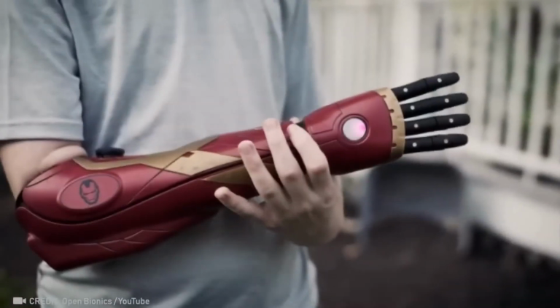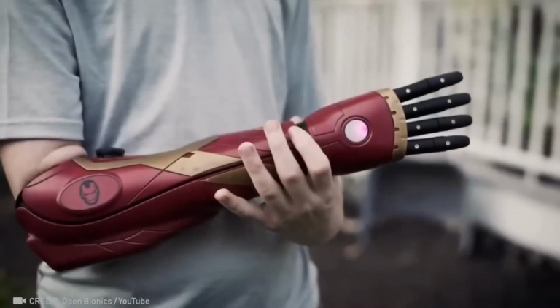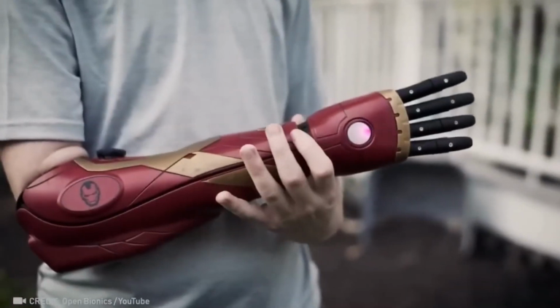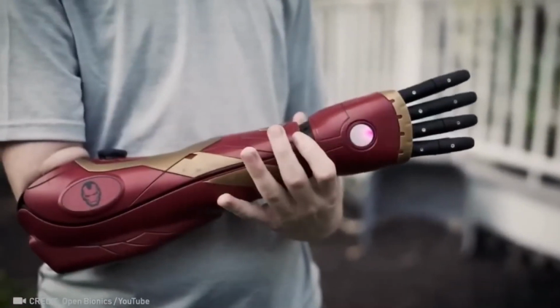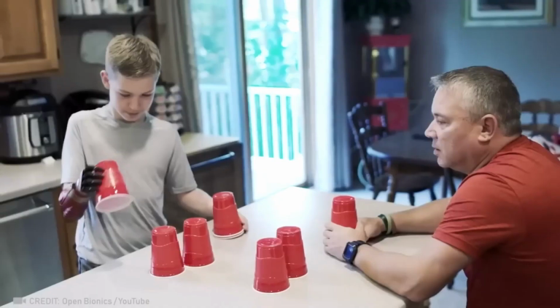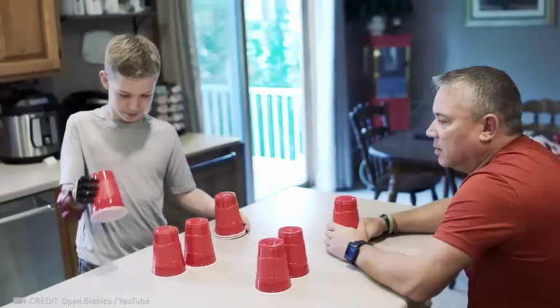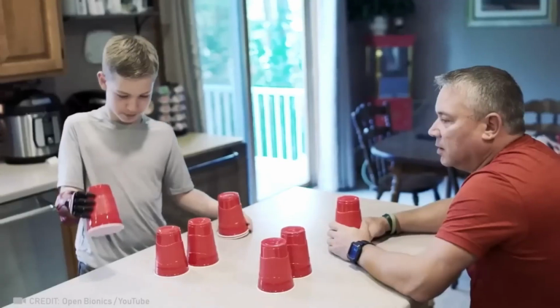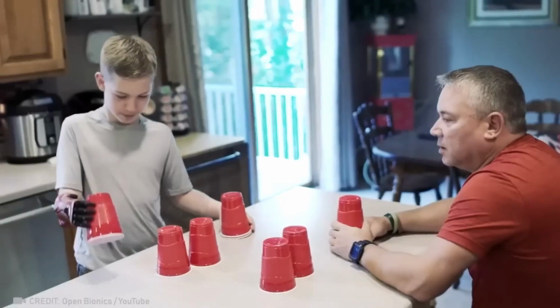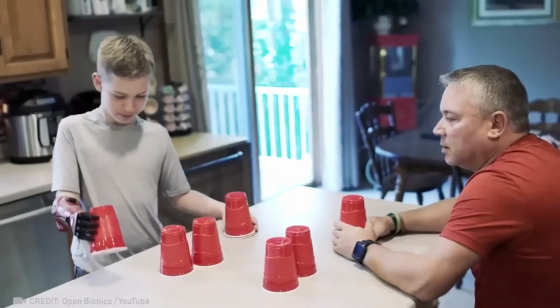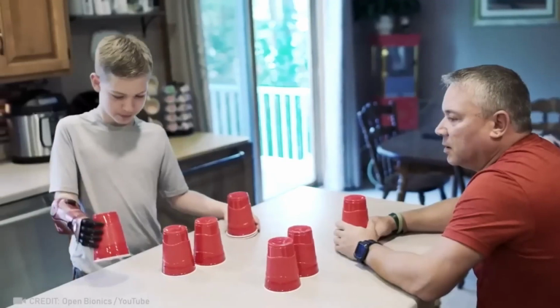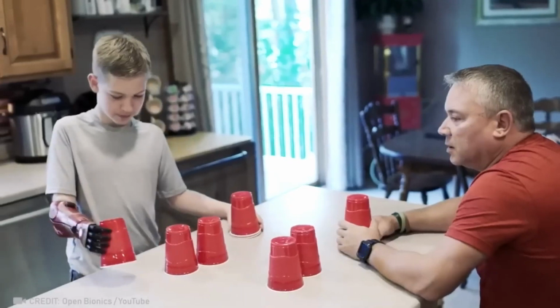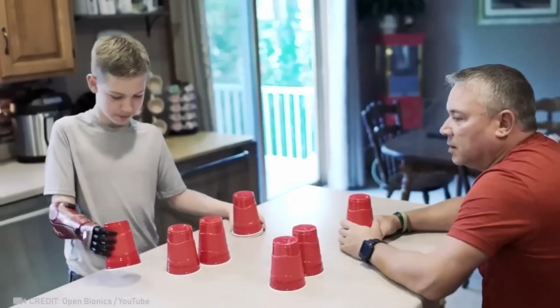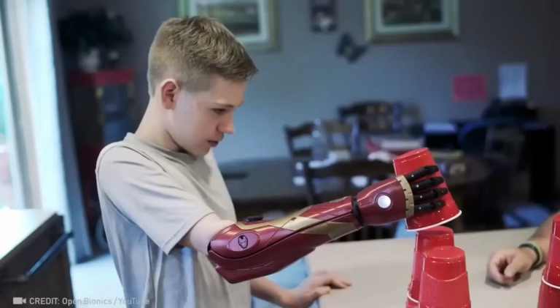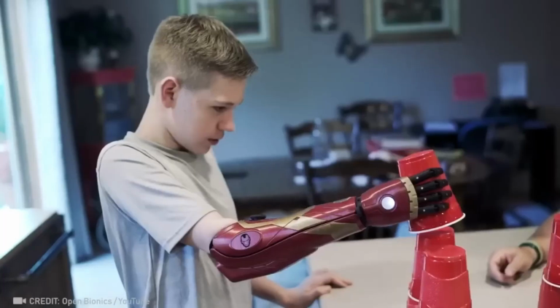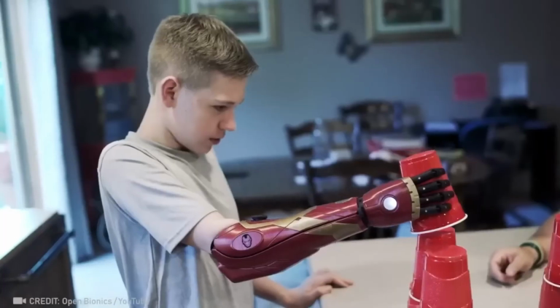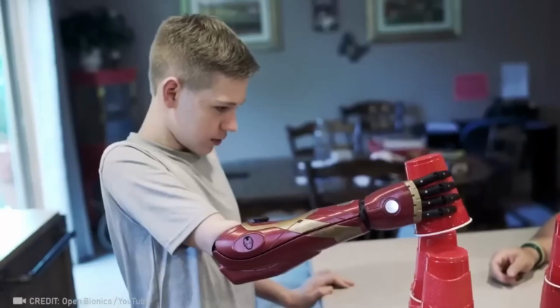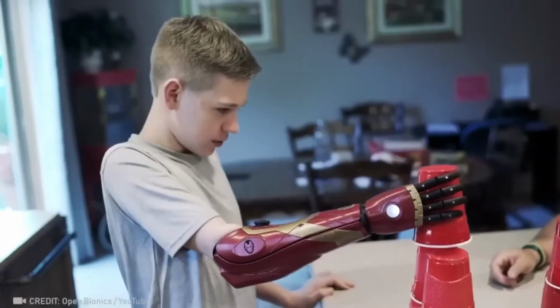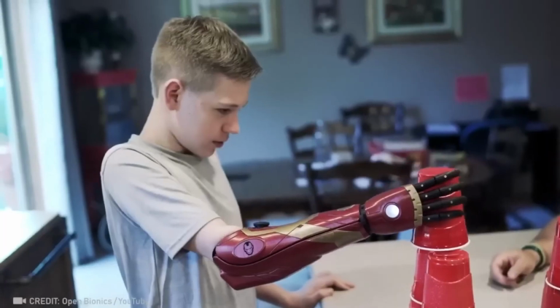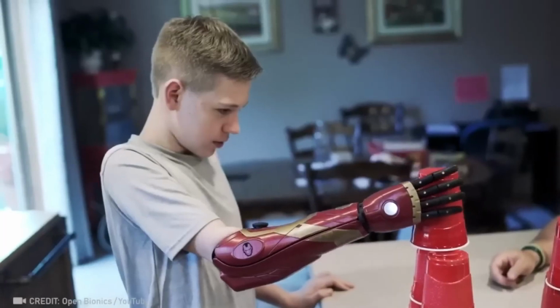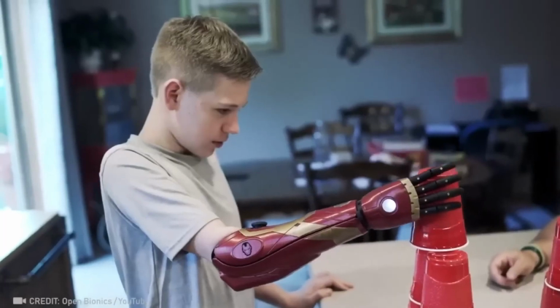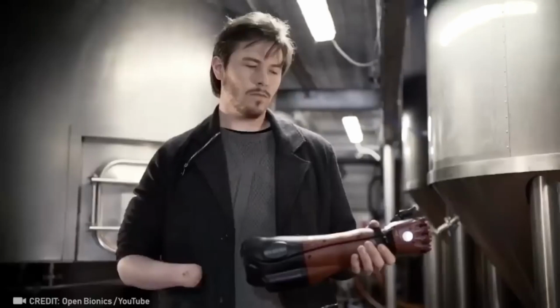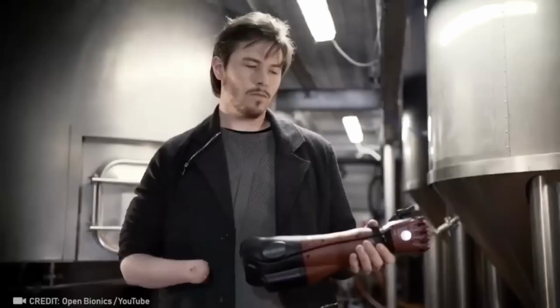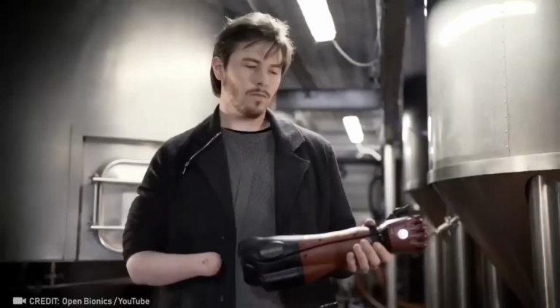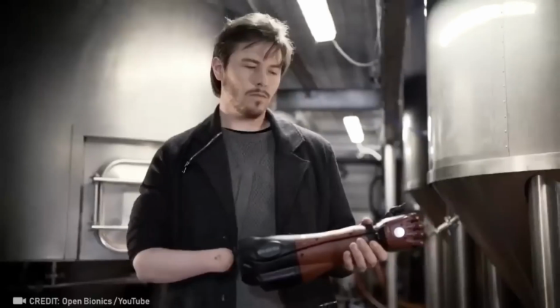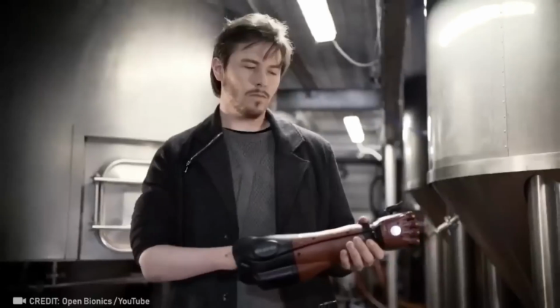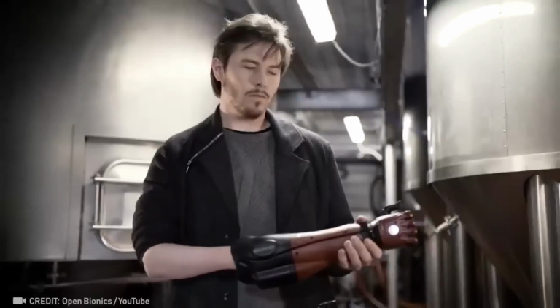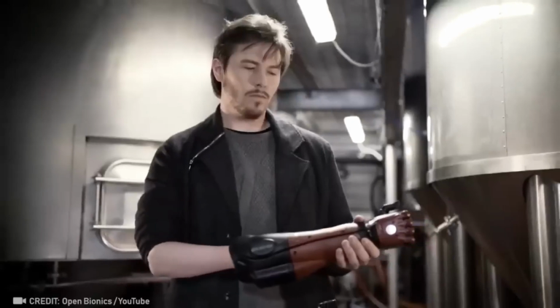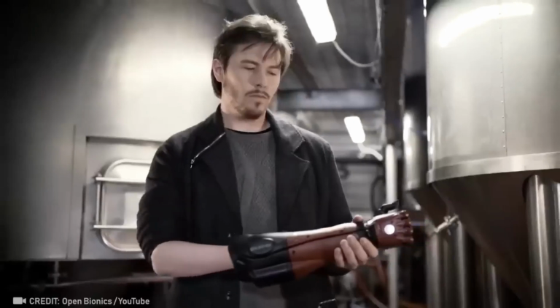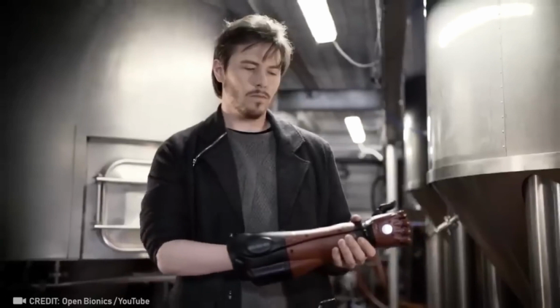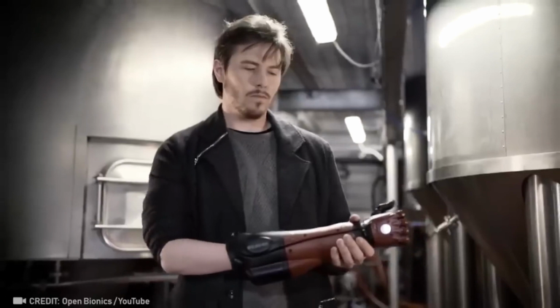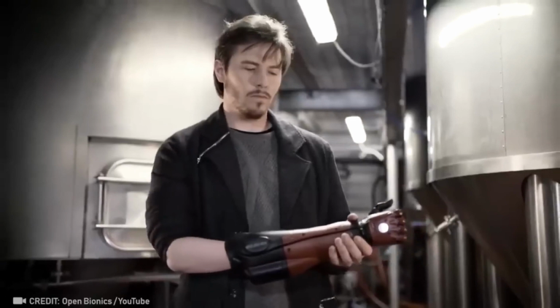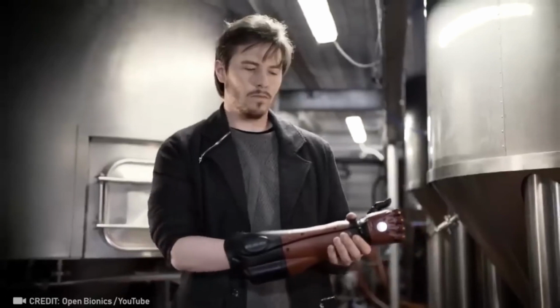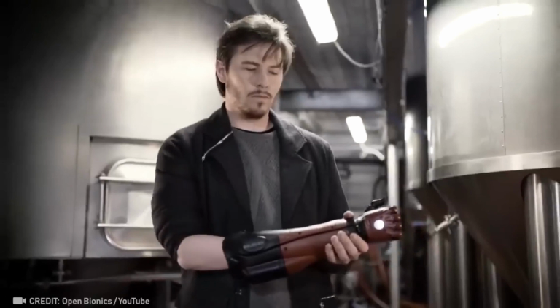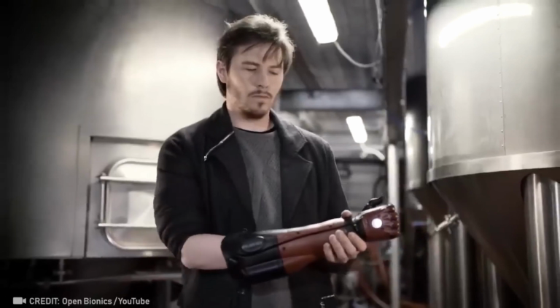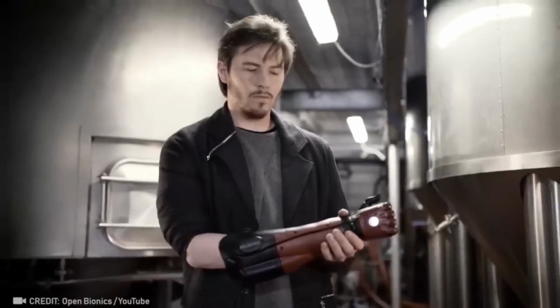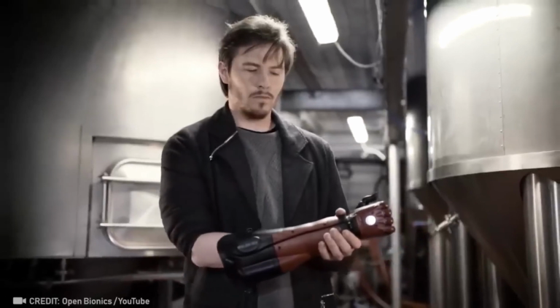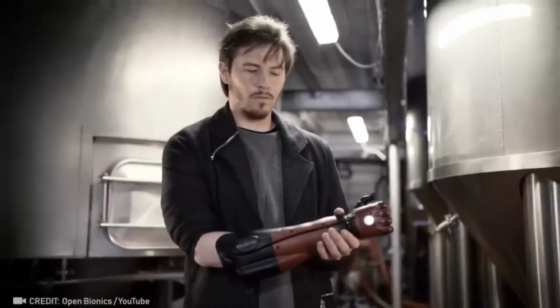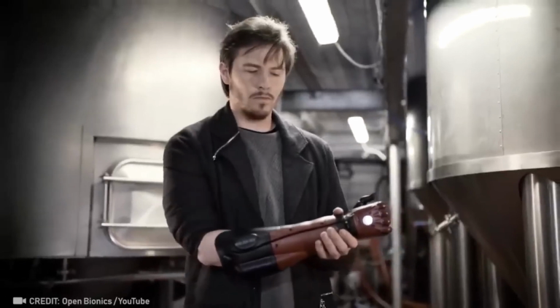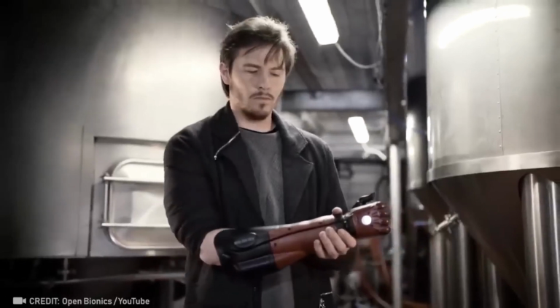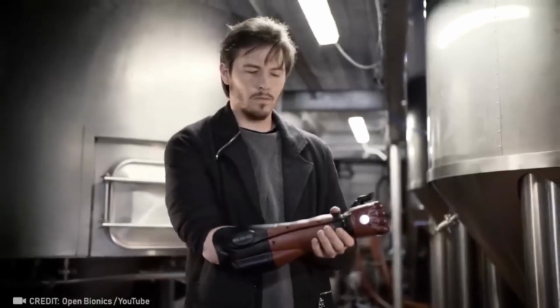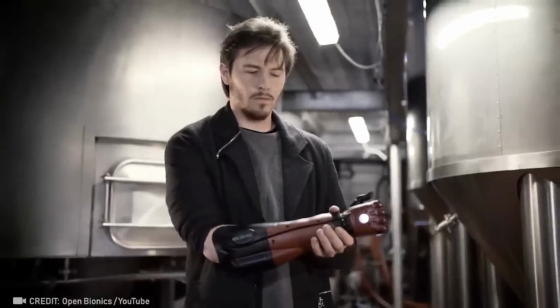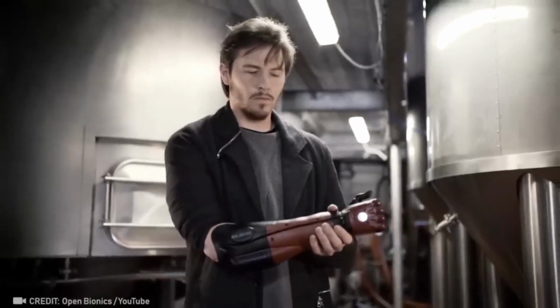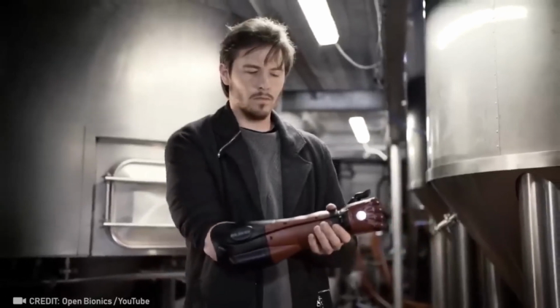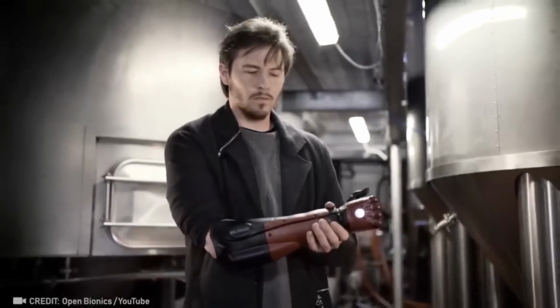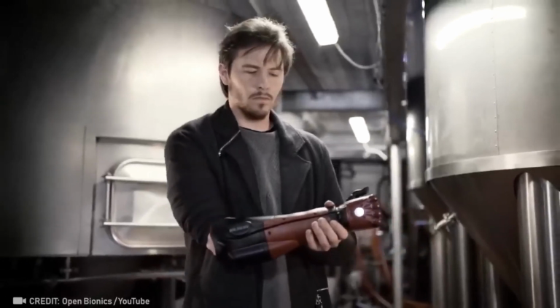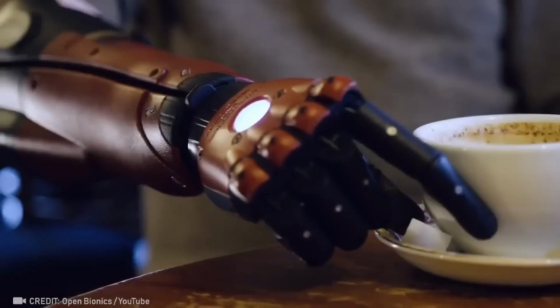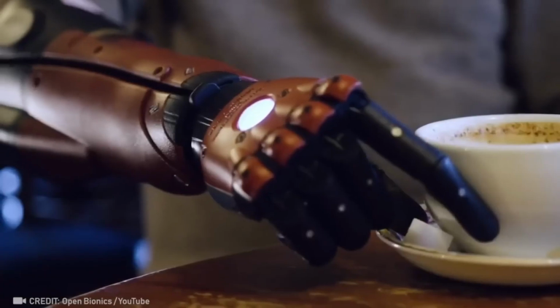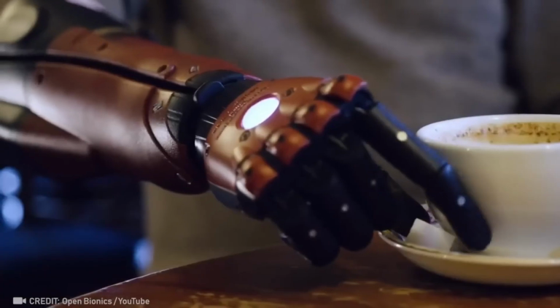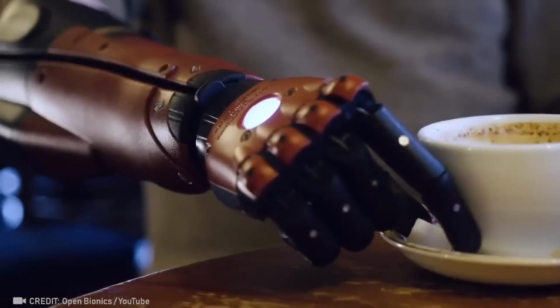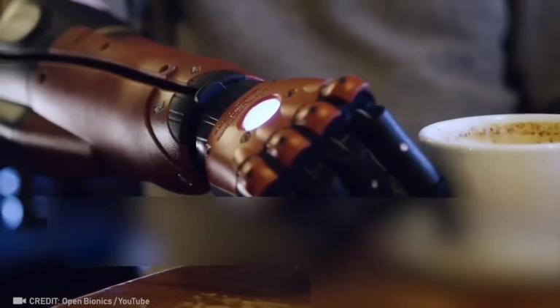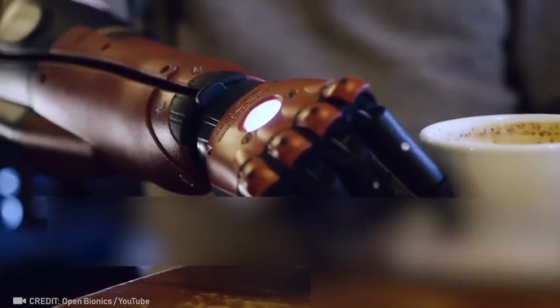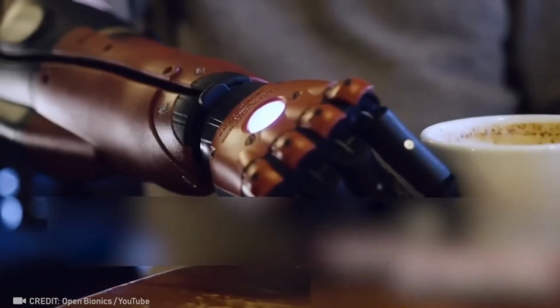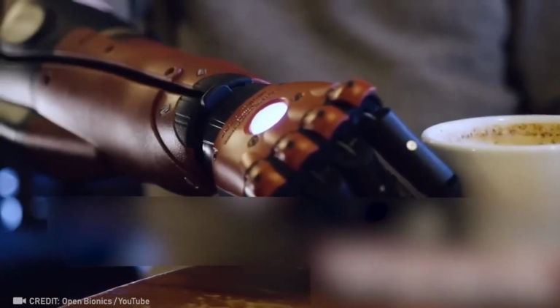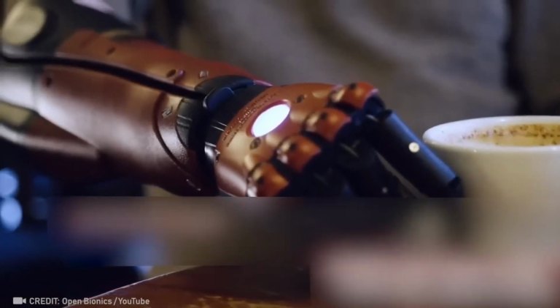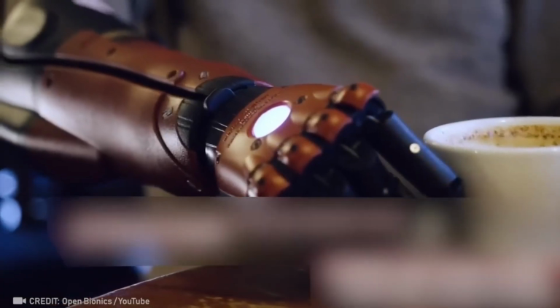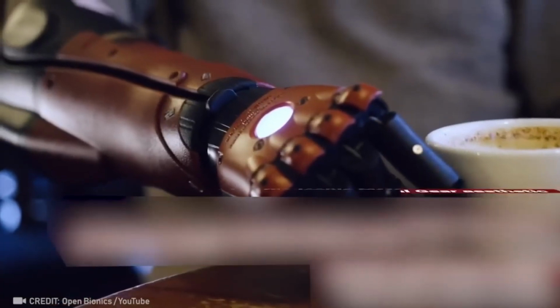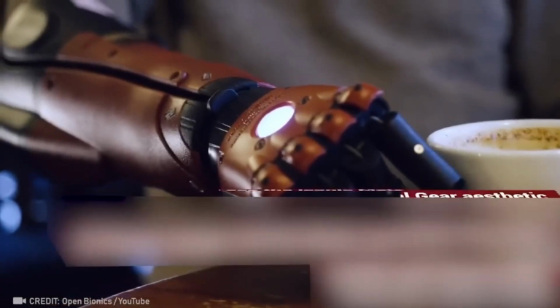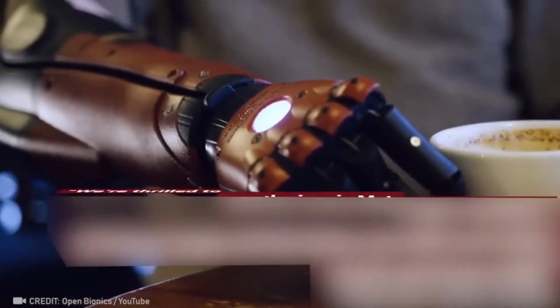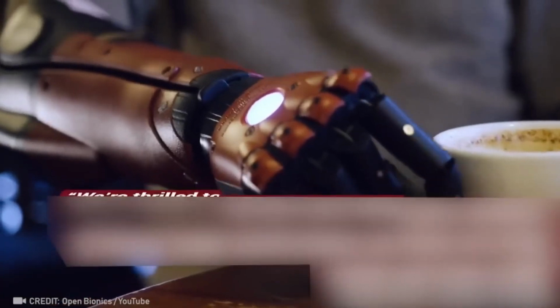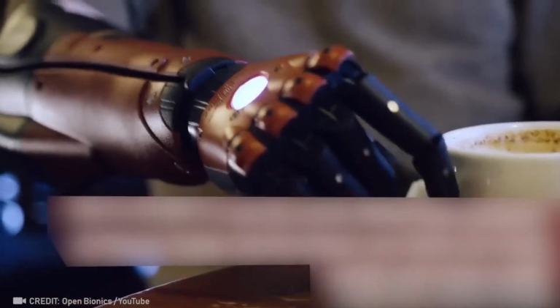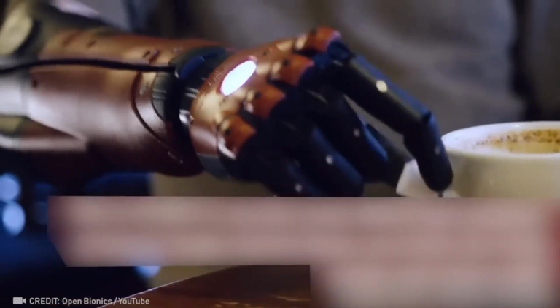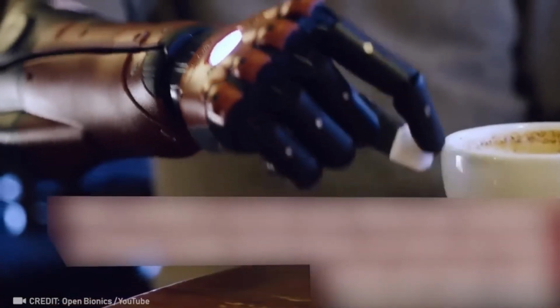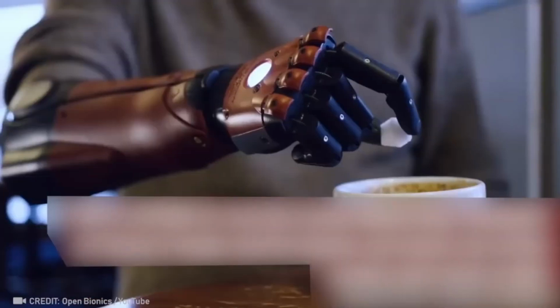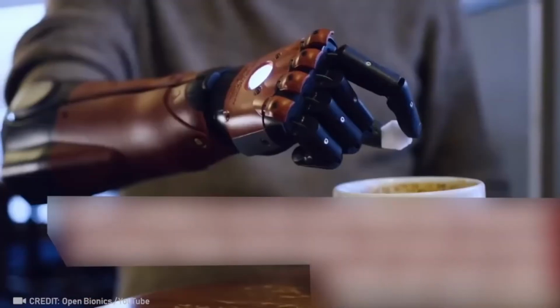Apparently, this bionic arm was designed by Tony Stark, as its frame is actually made using laser centering.